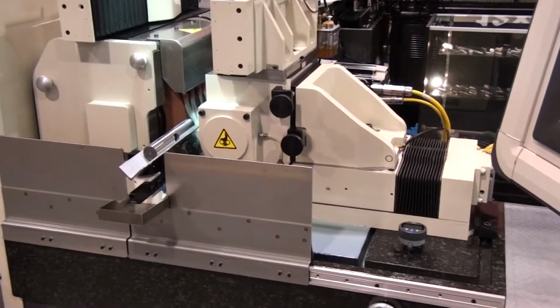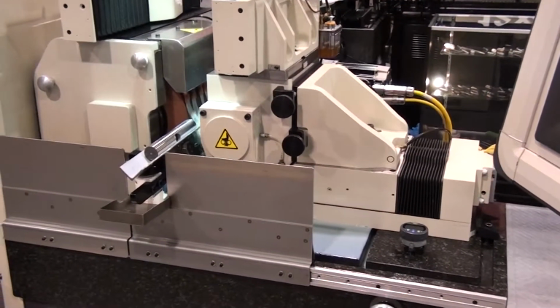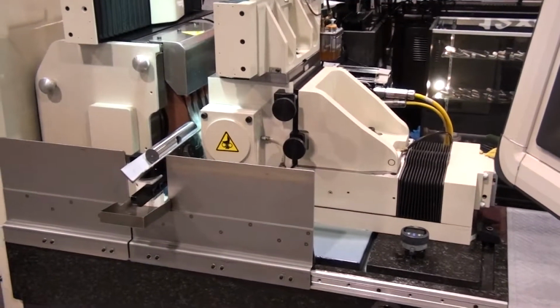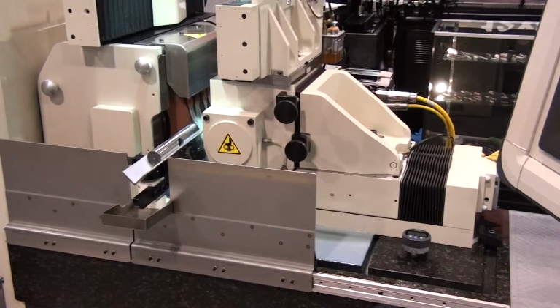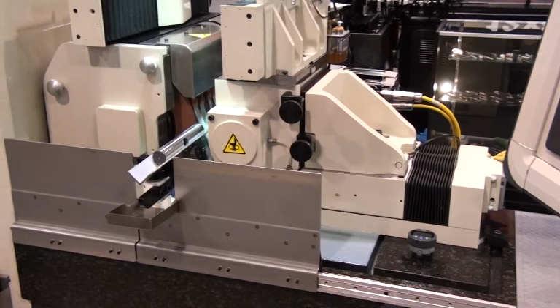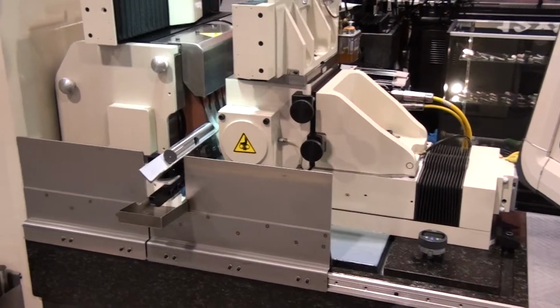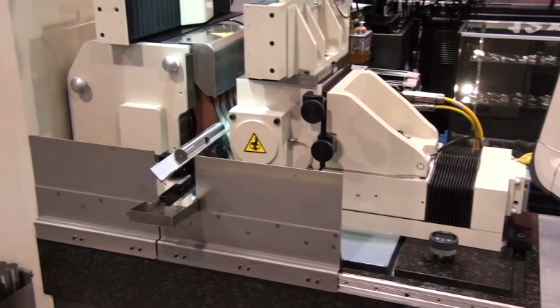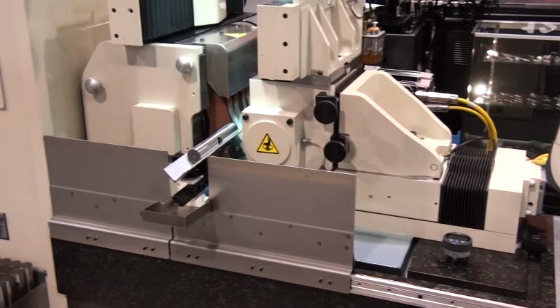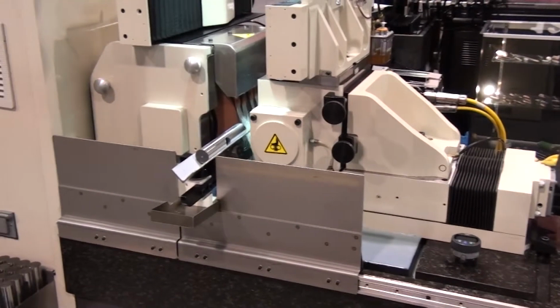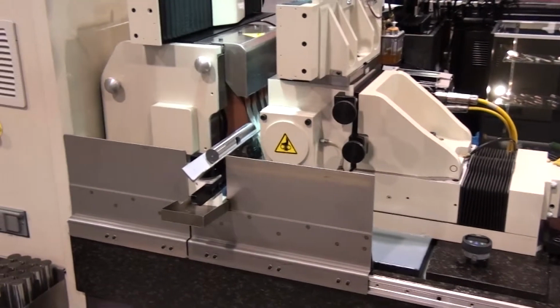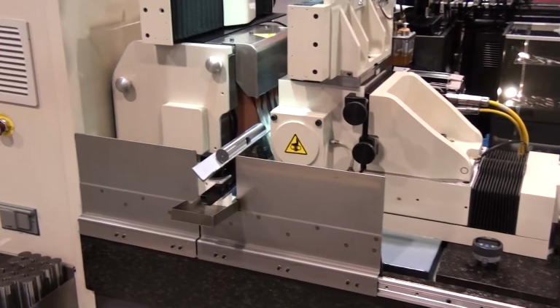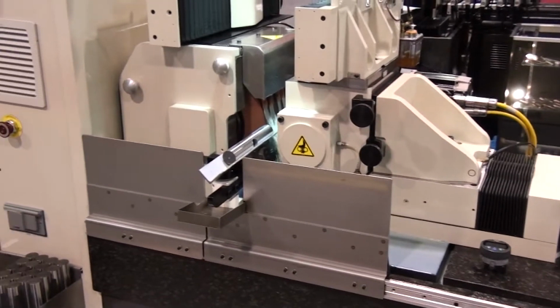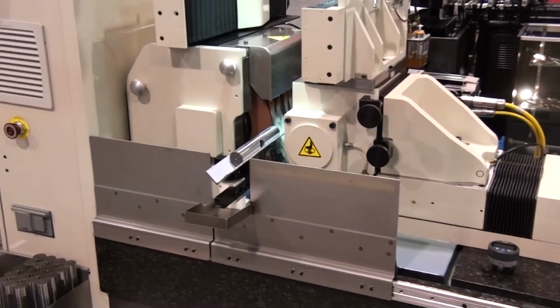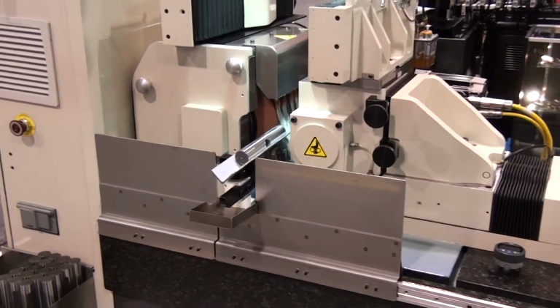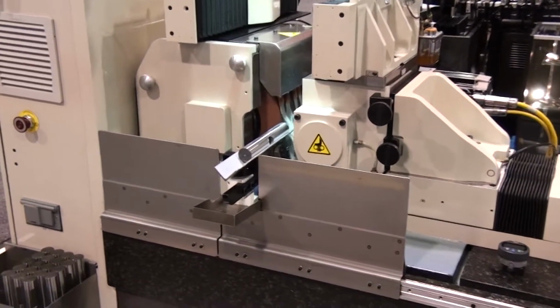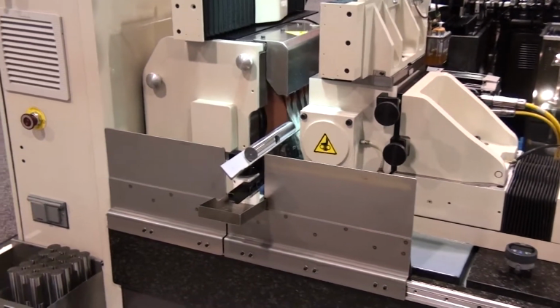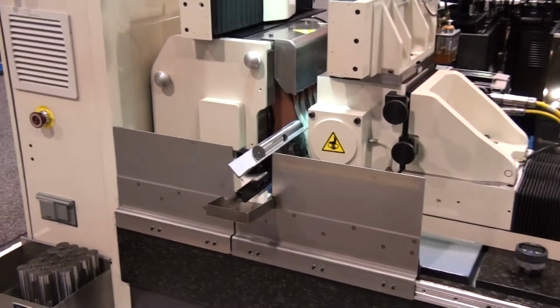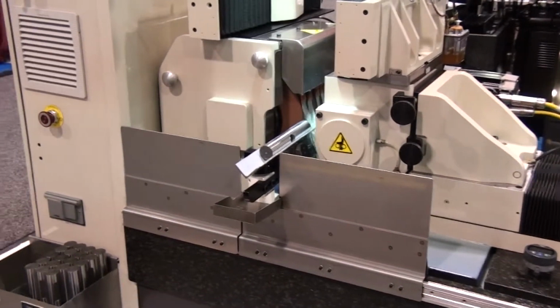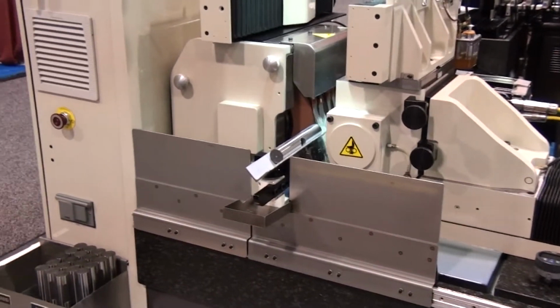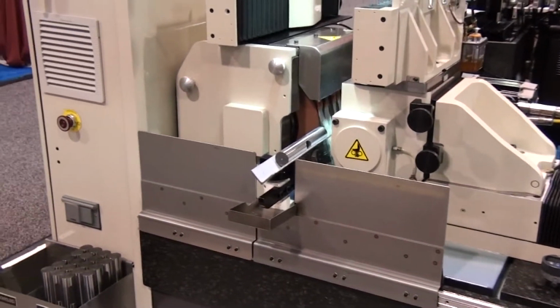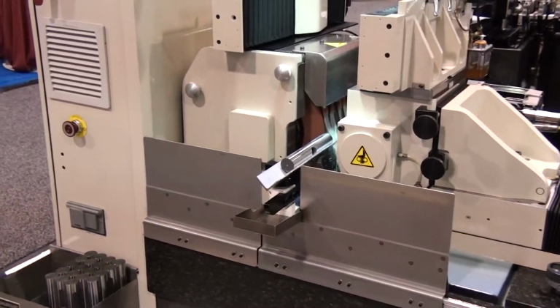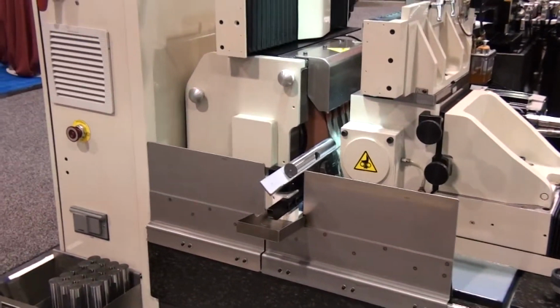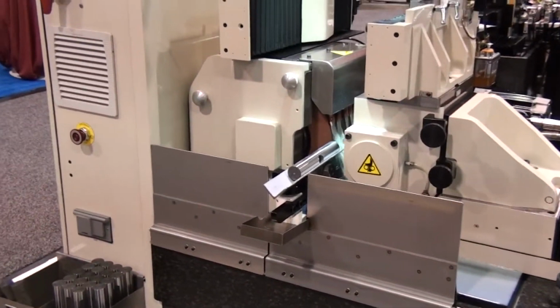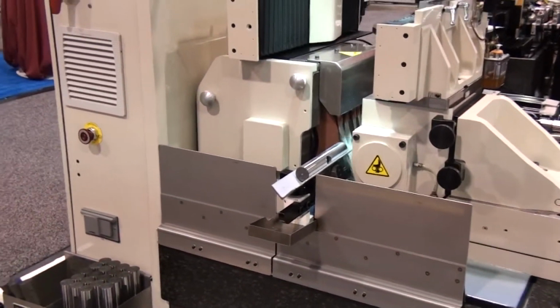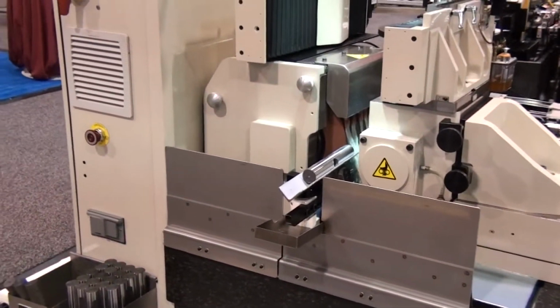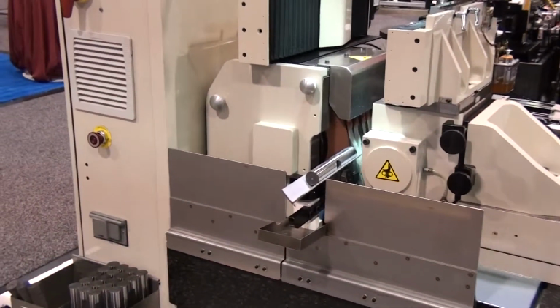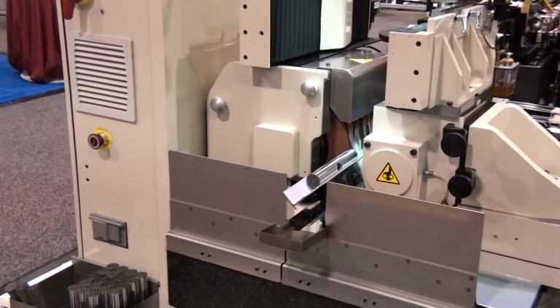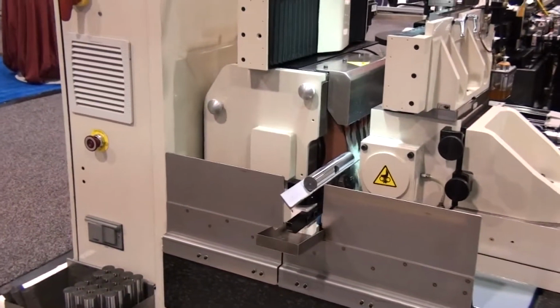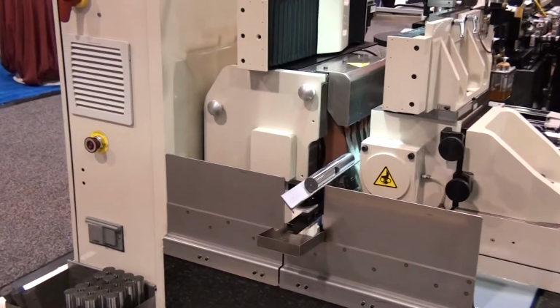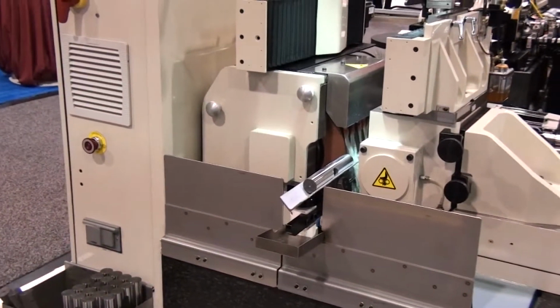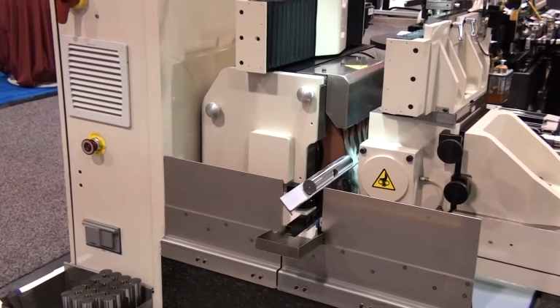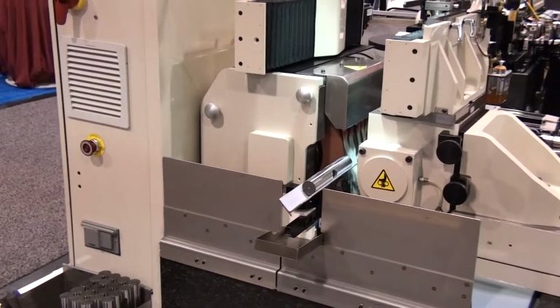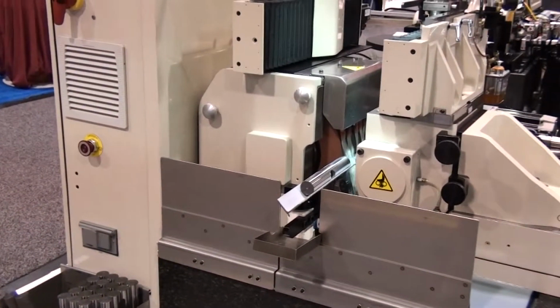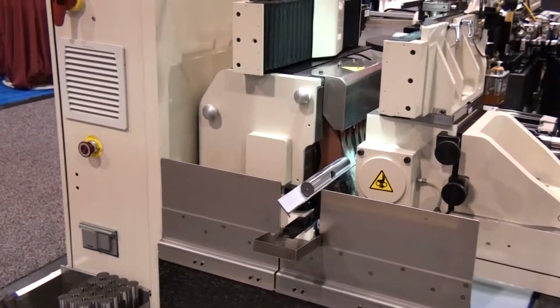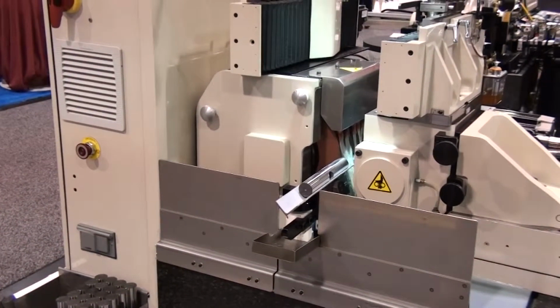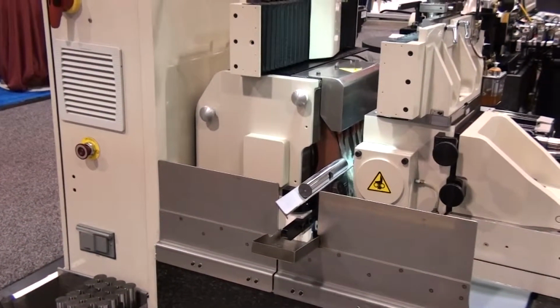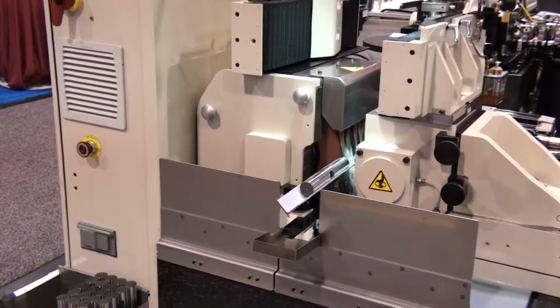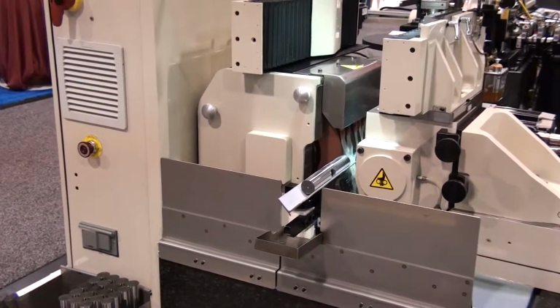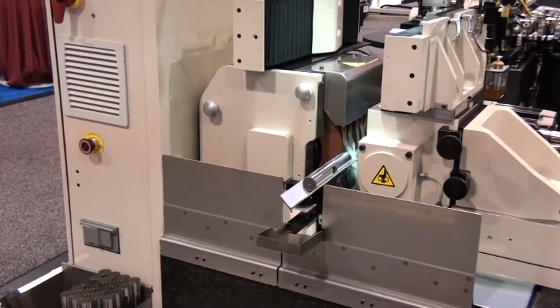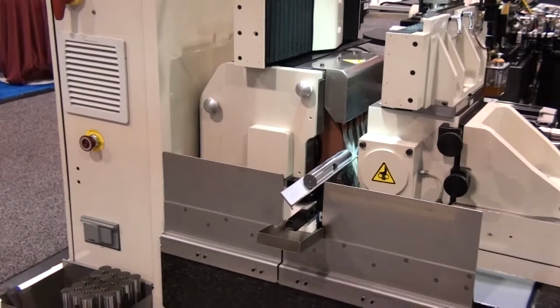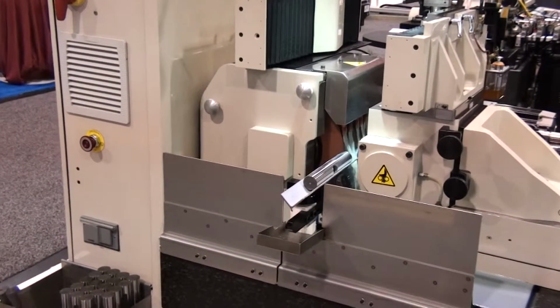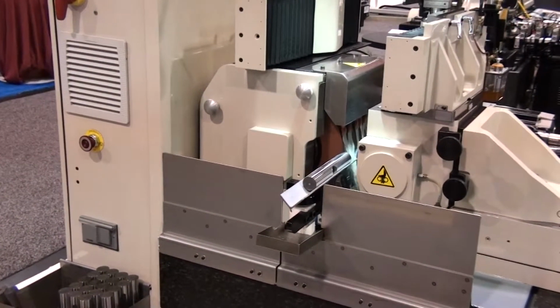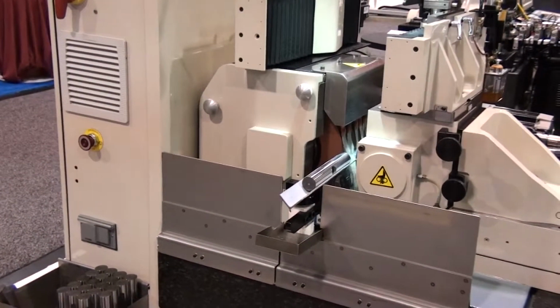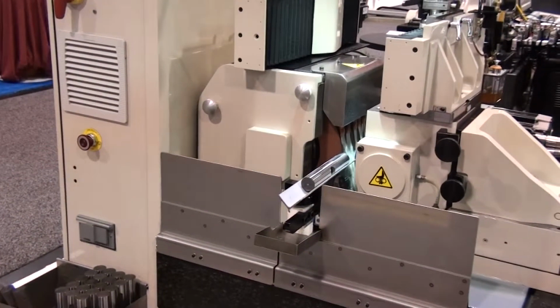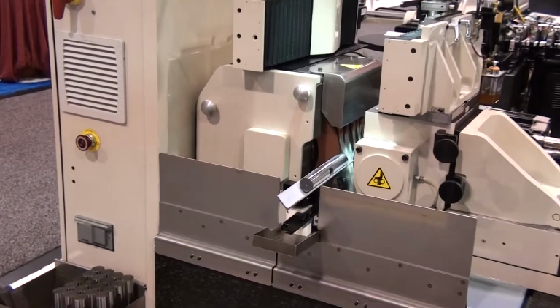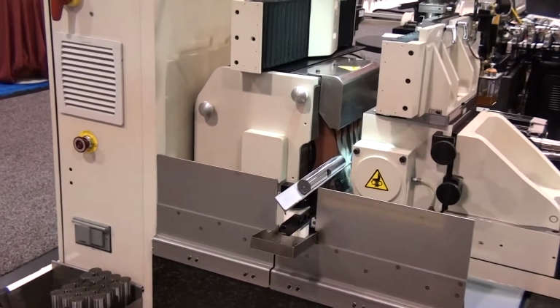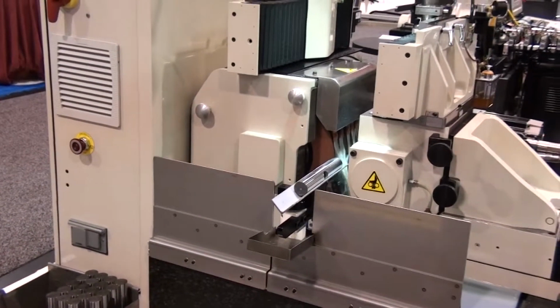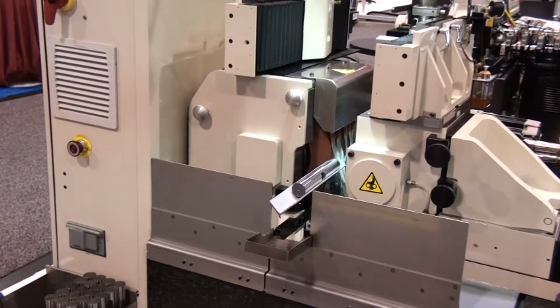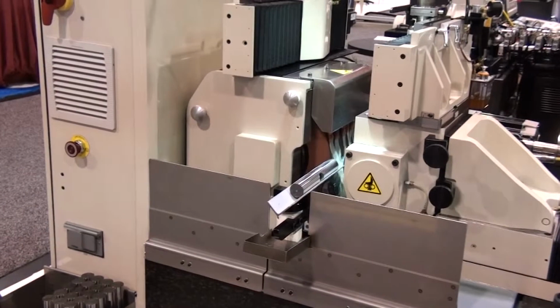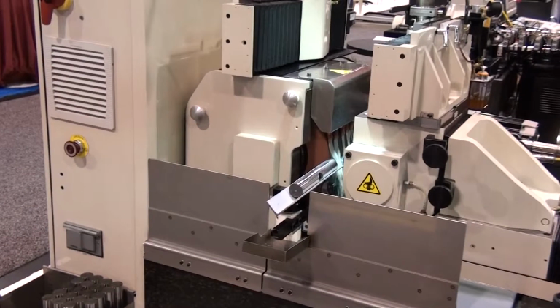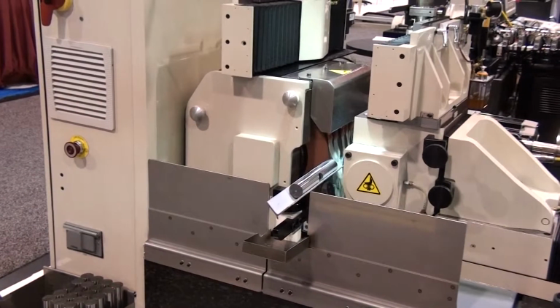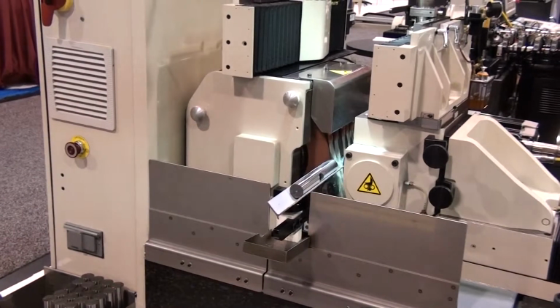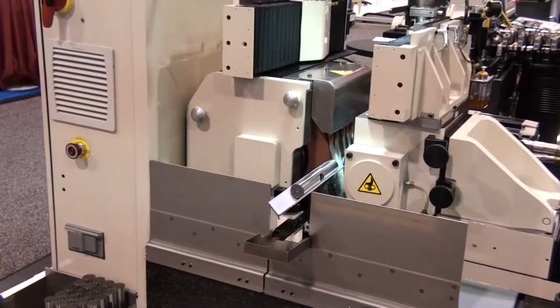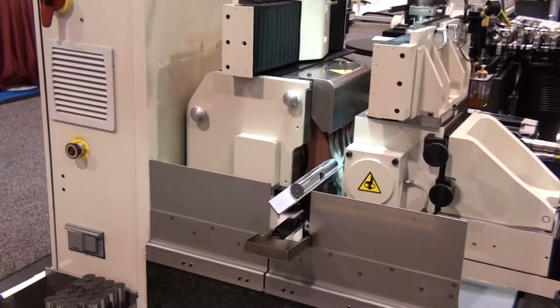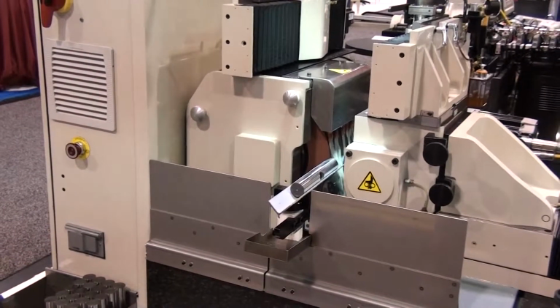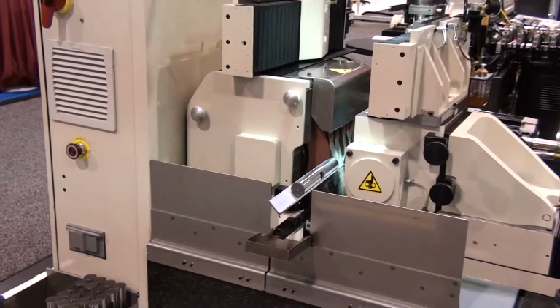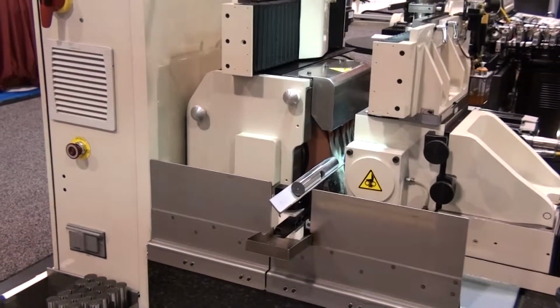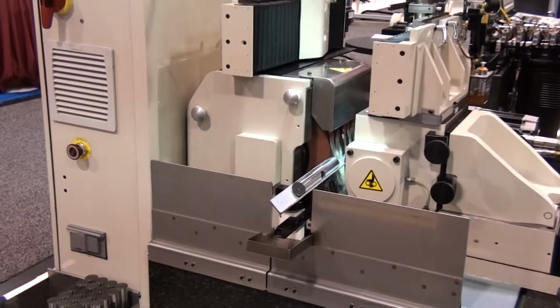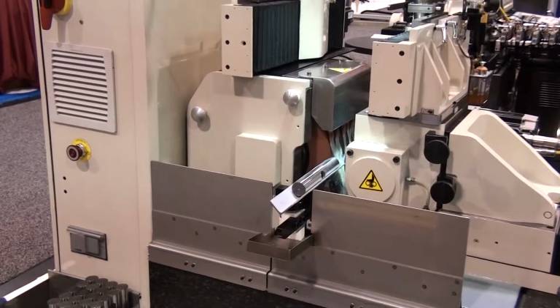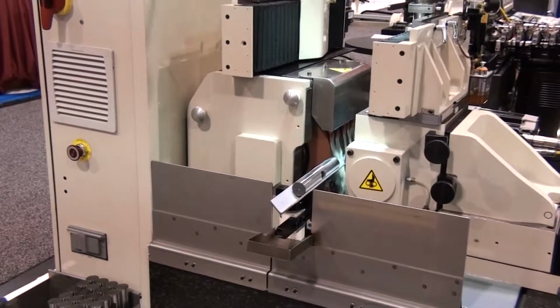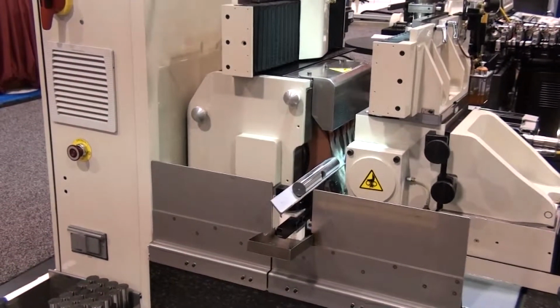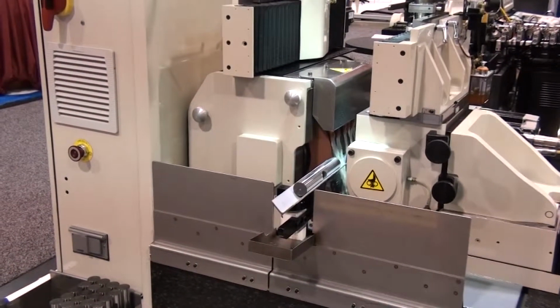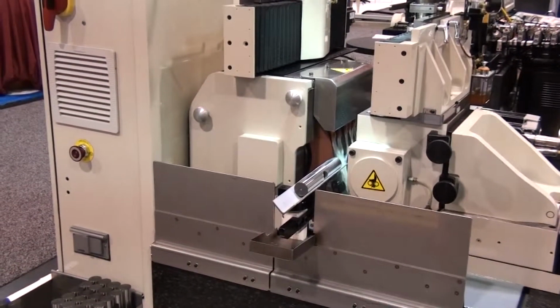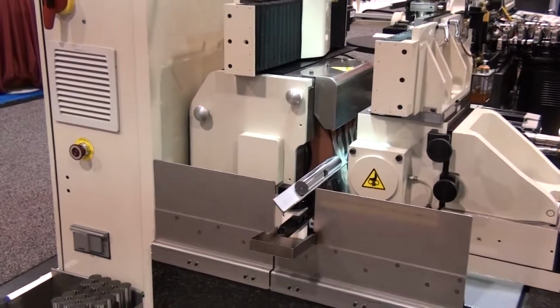With not much more integration, we can completely automate this part handling system for a high volume production application.